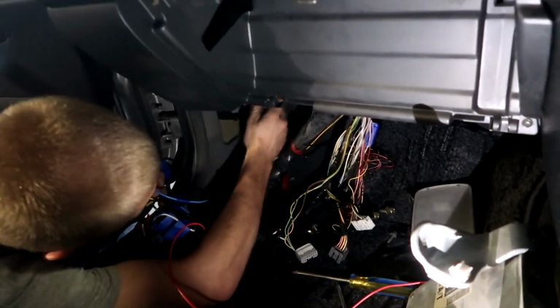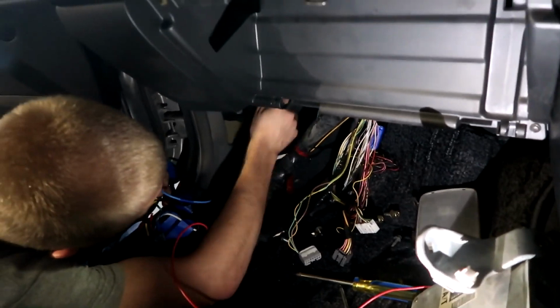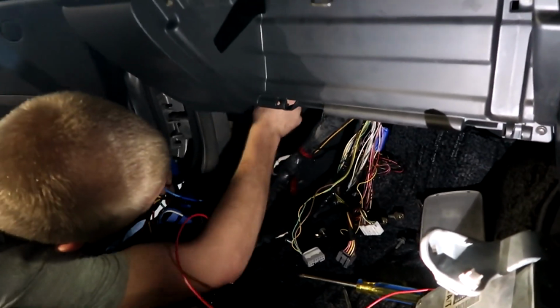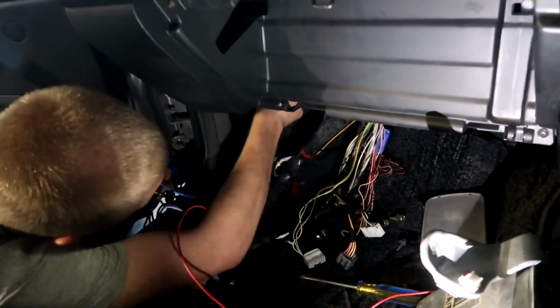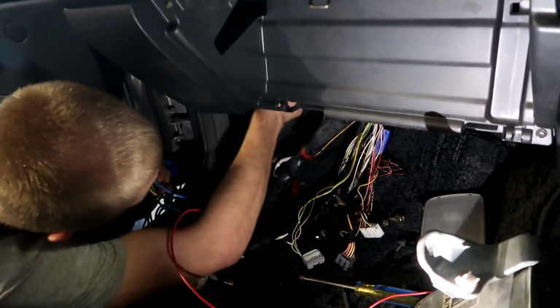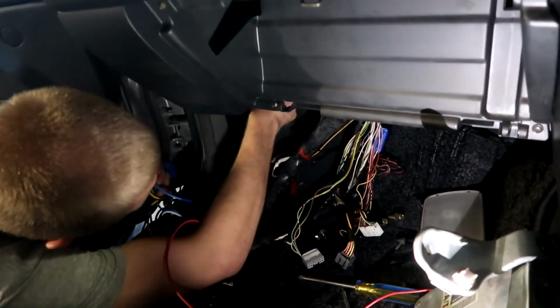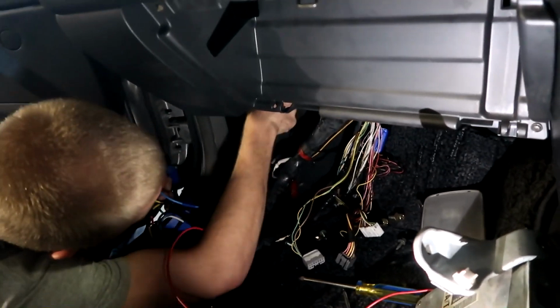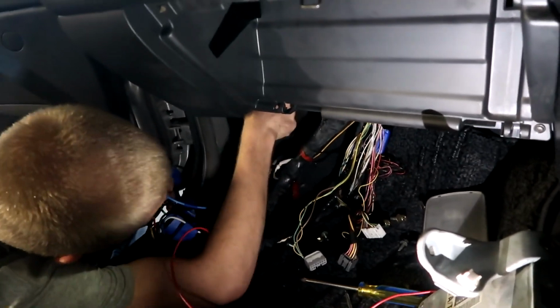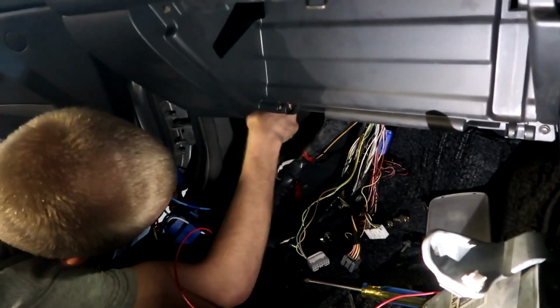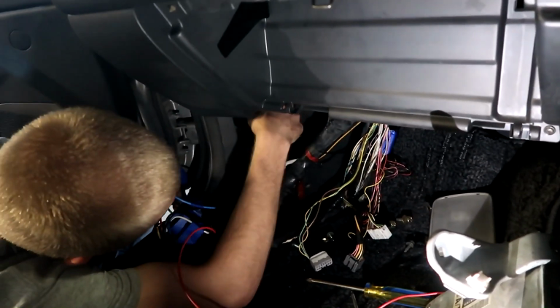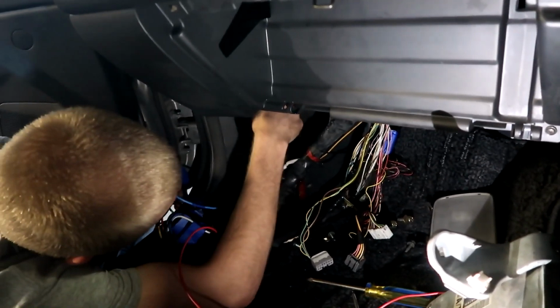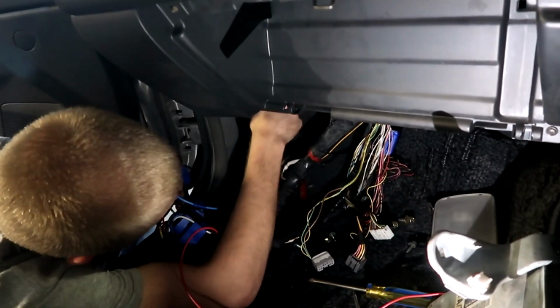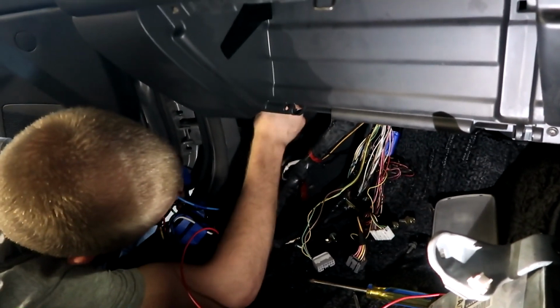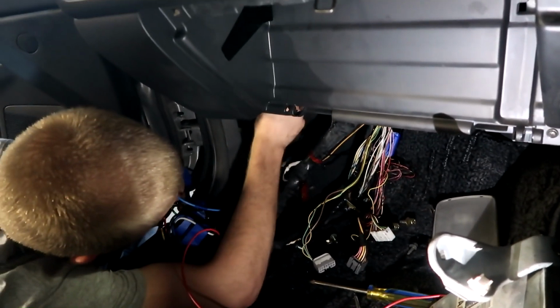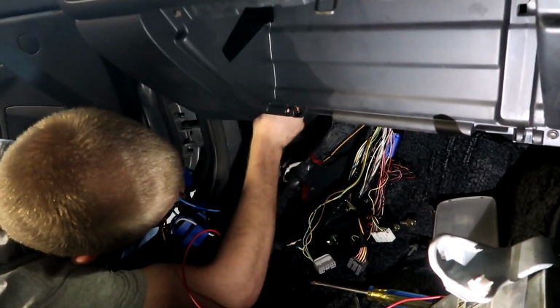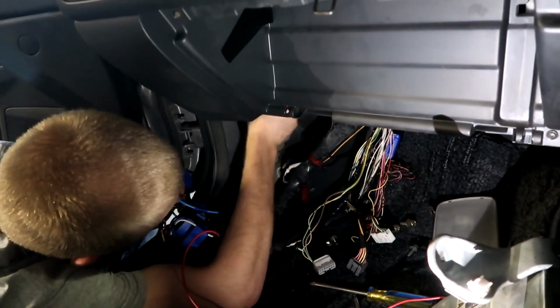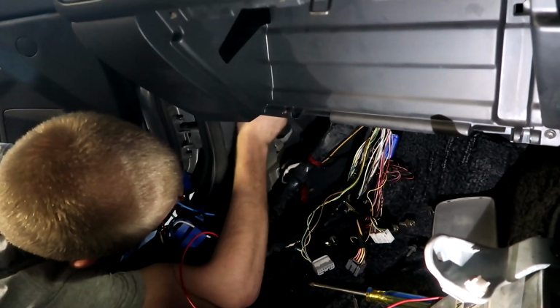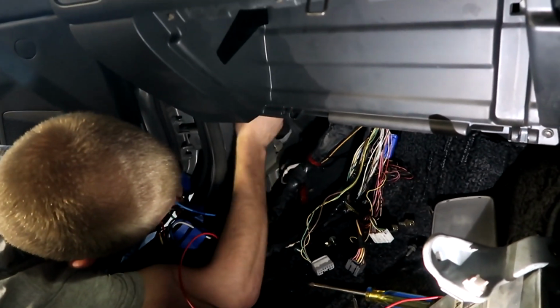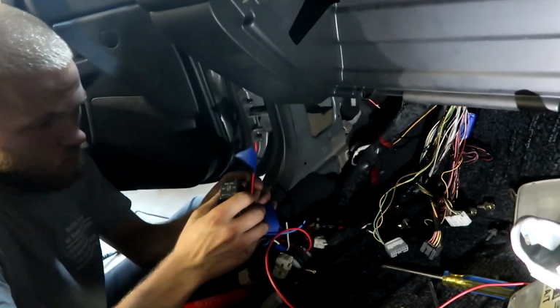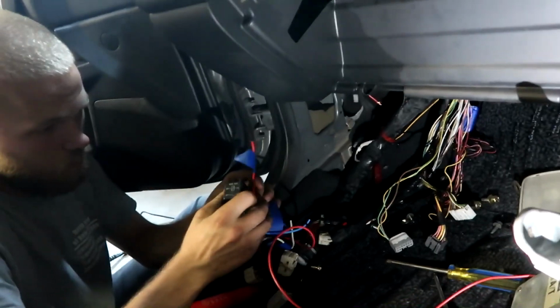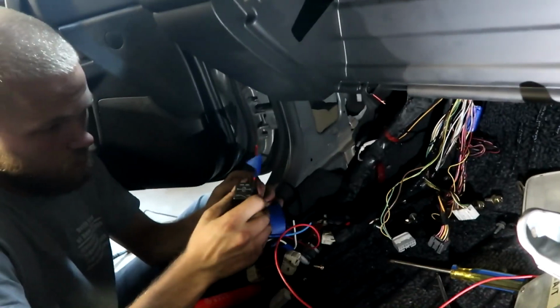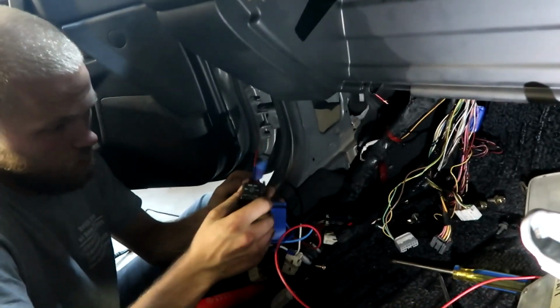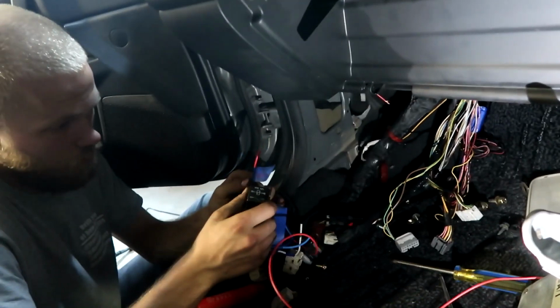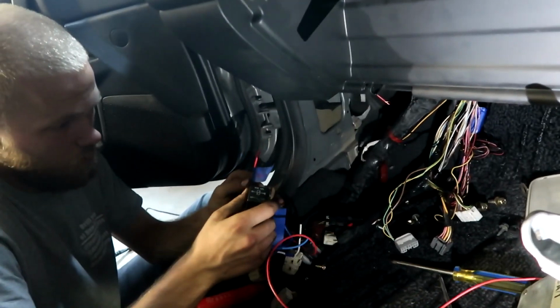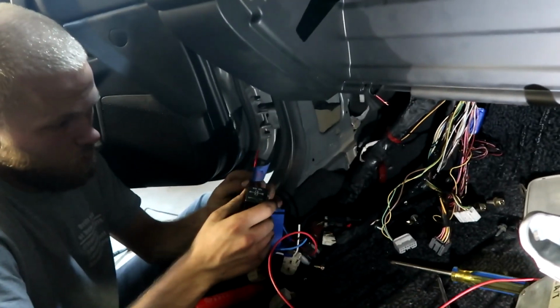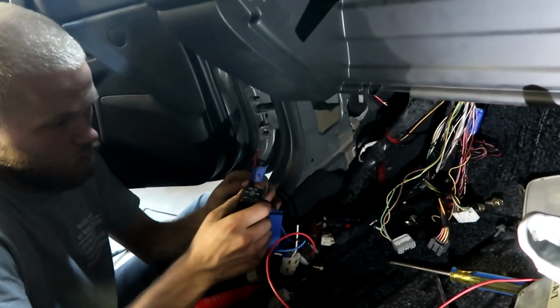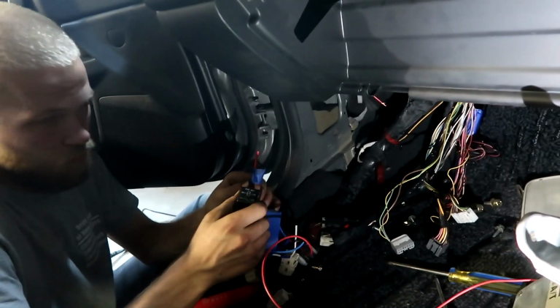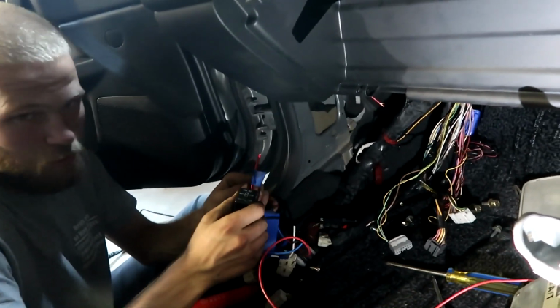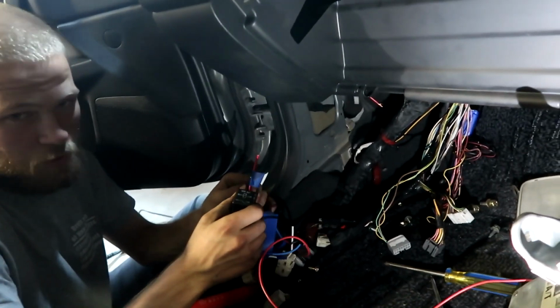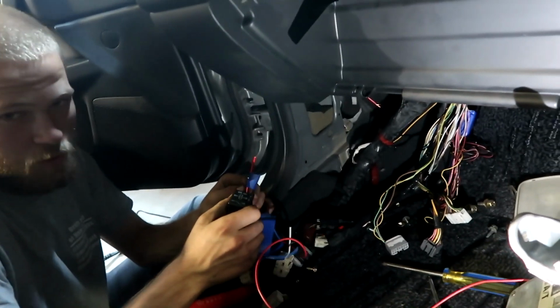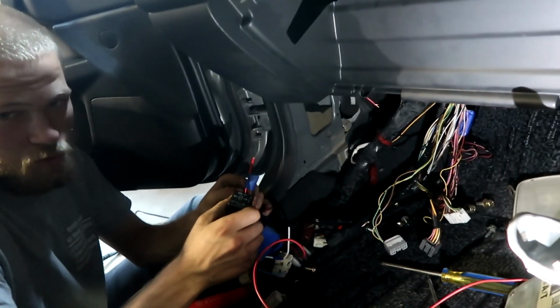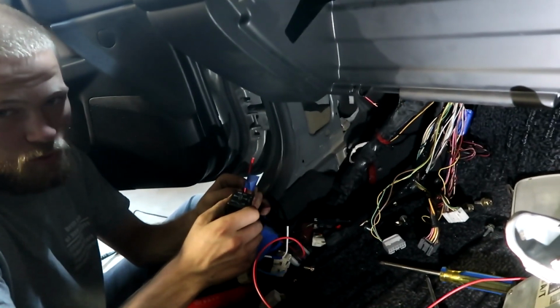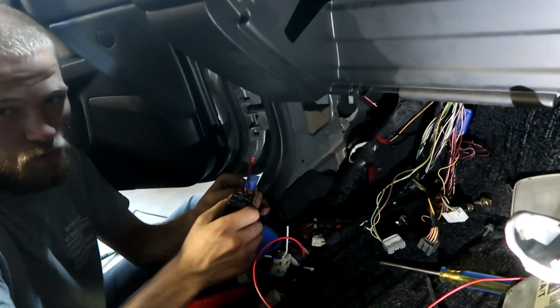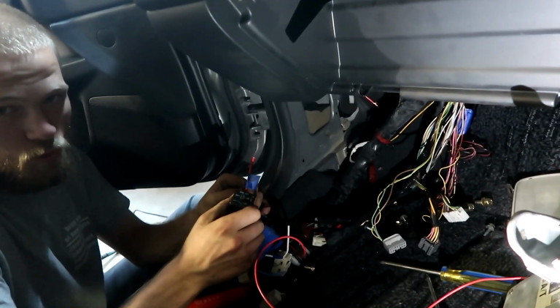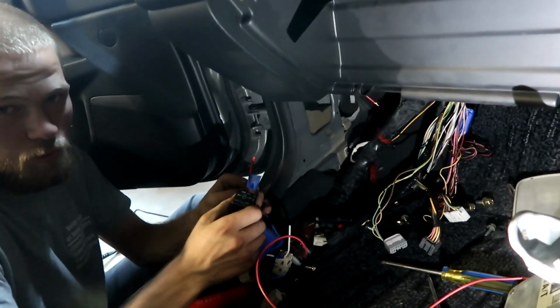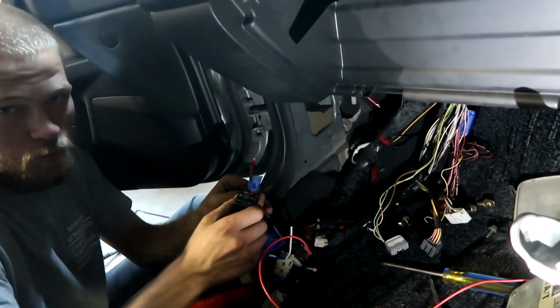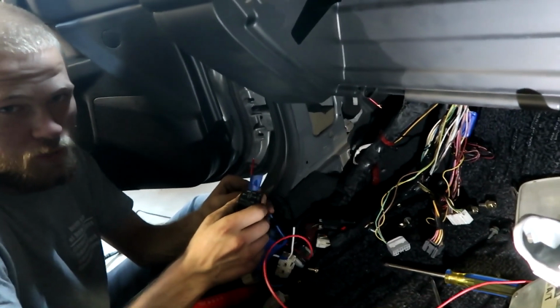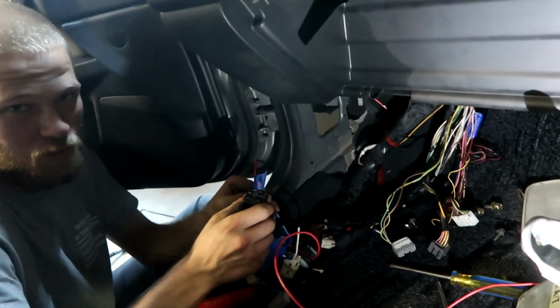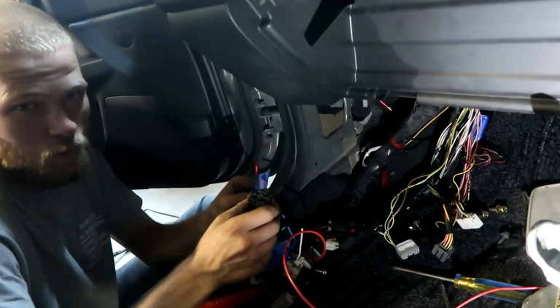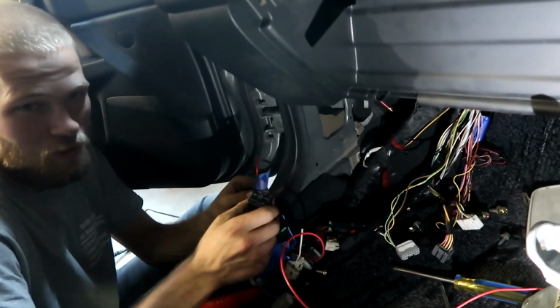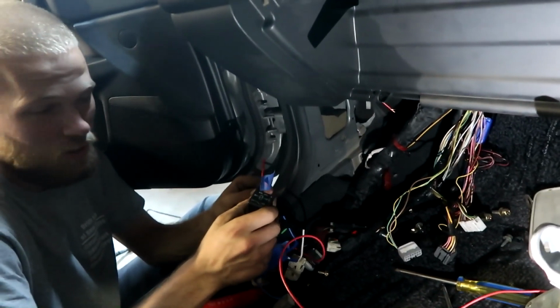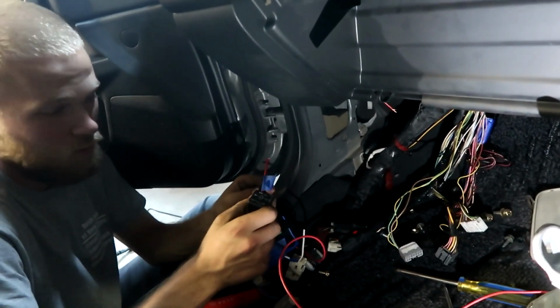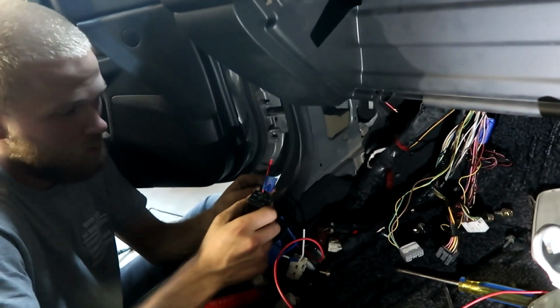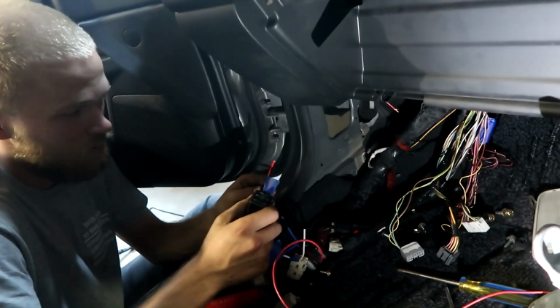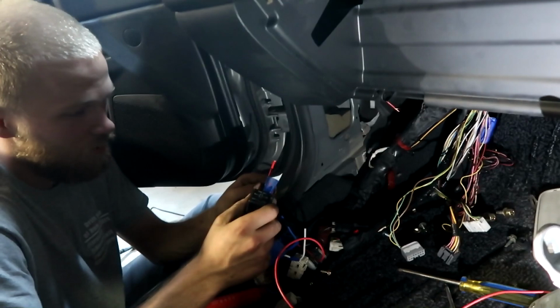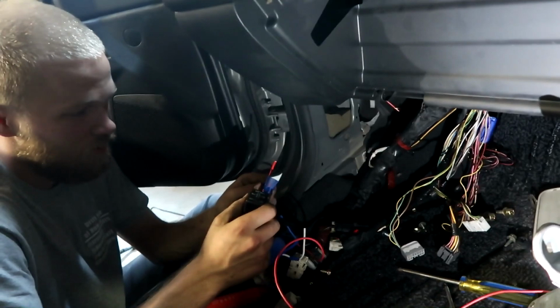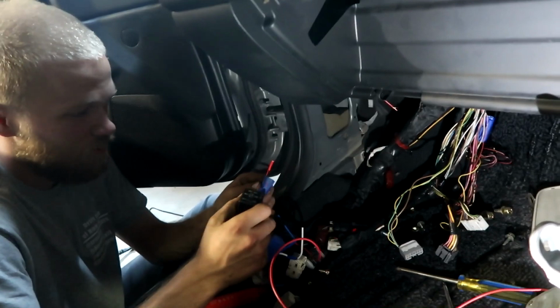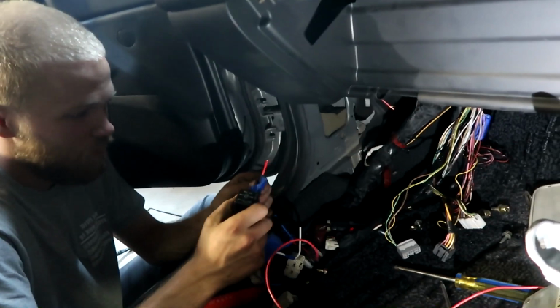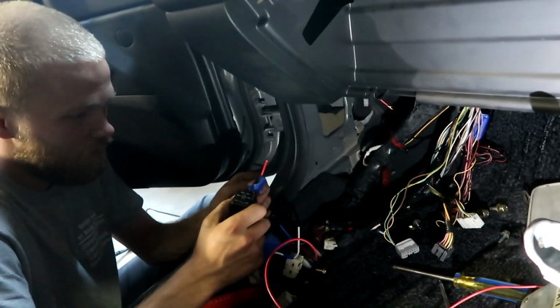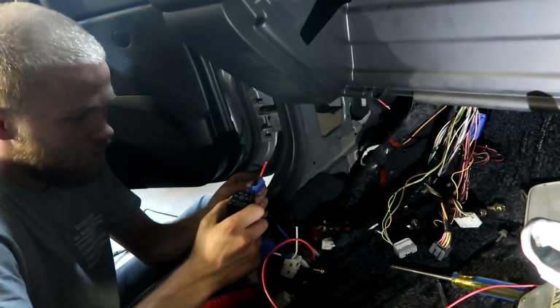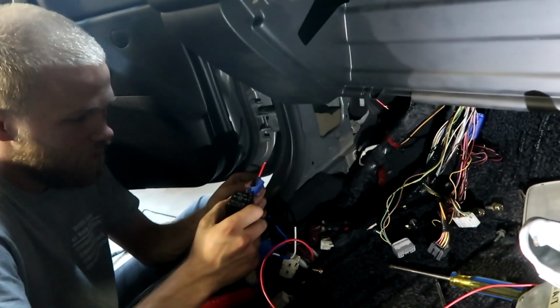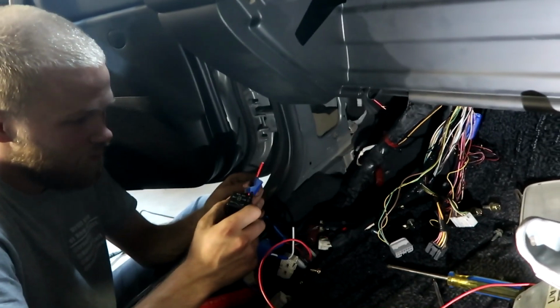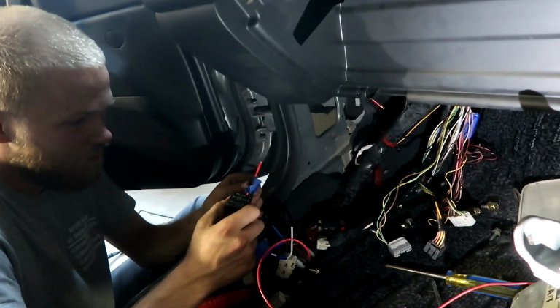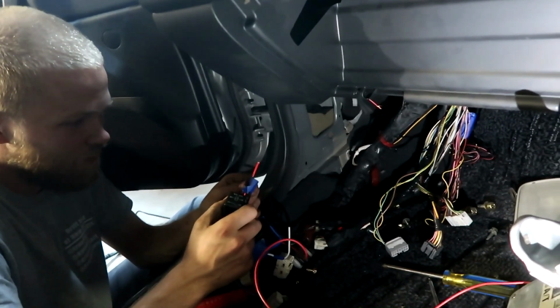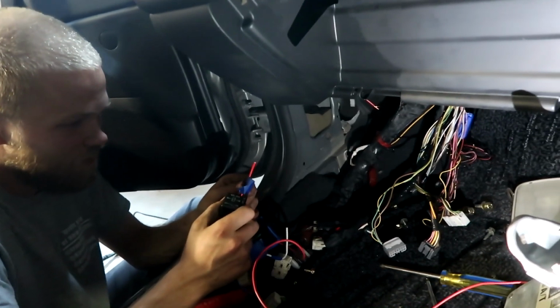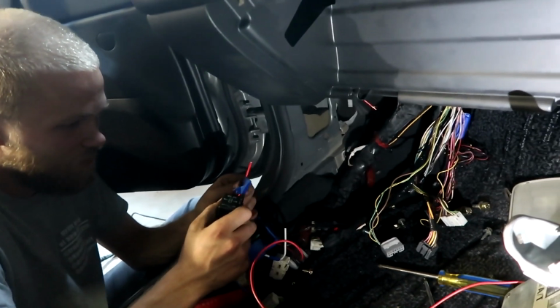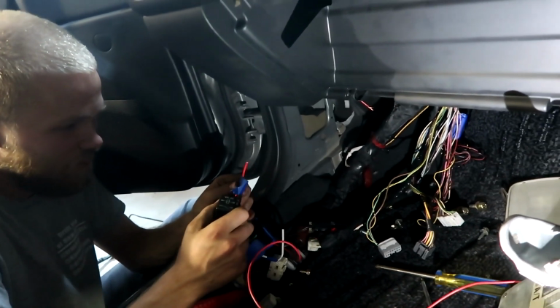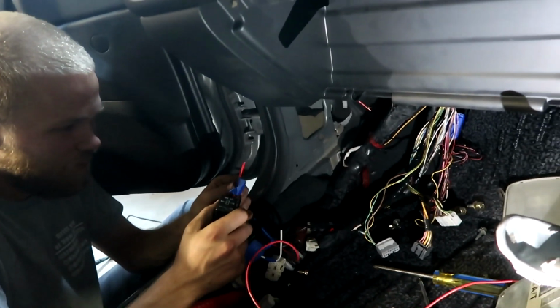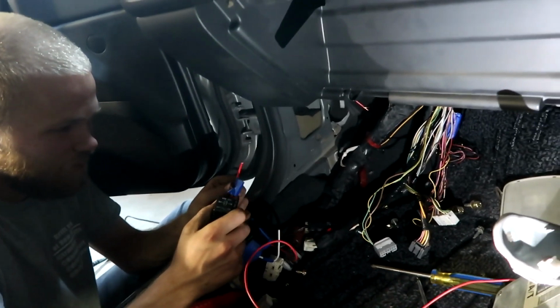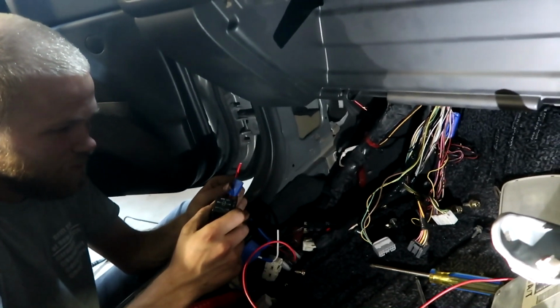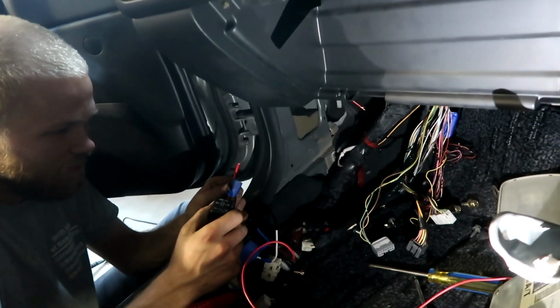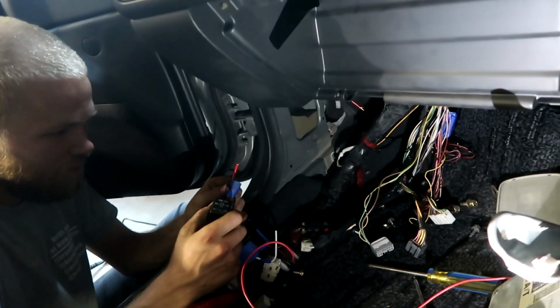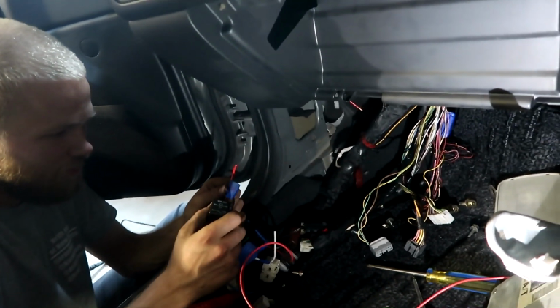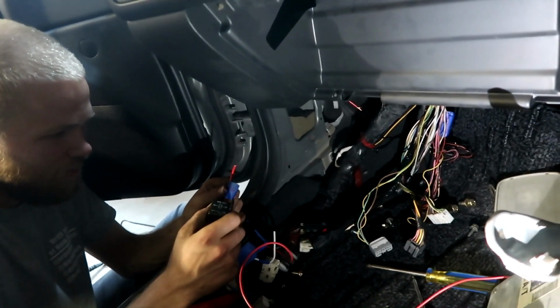Trying to figure out one problem at a time. If anyone knows where the fuel pump signal wire is, let me know - drop it down in the comments.